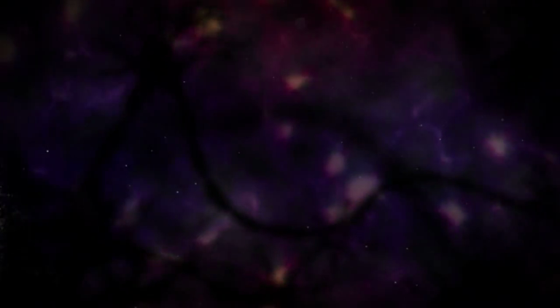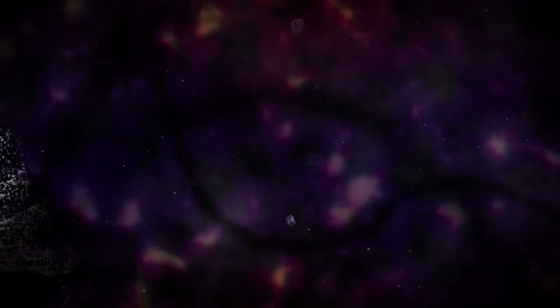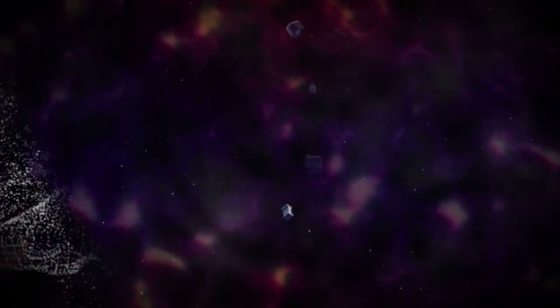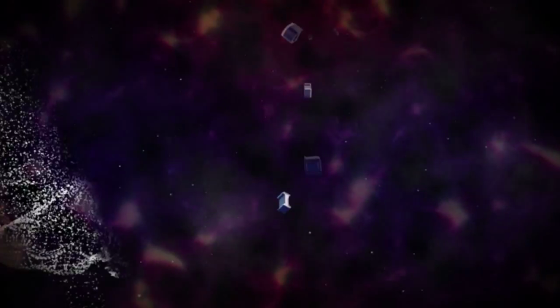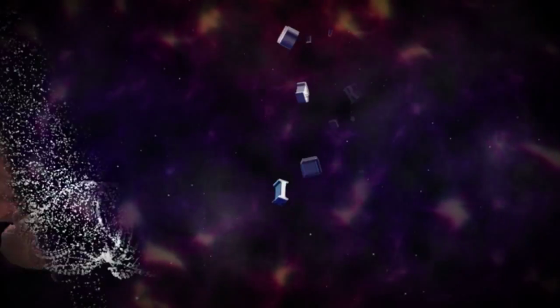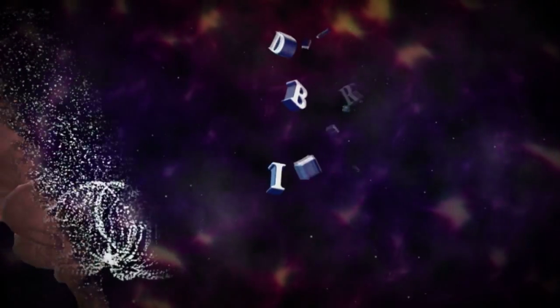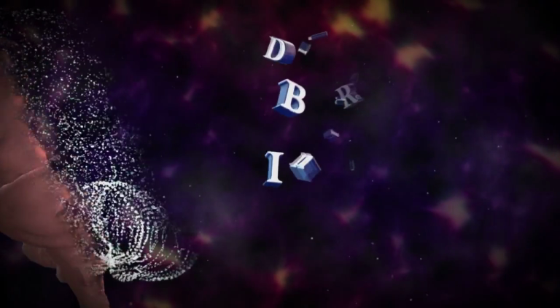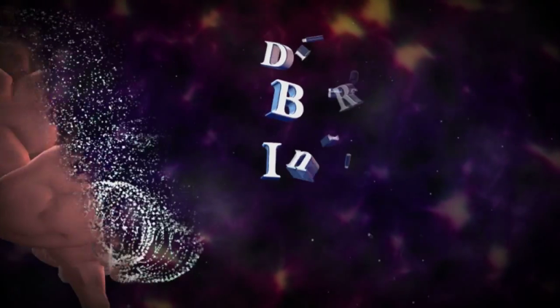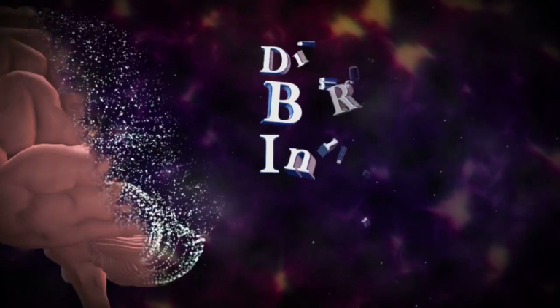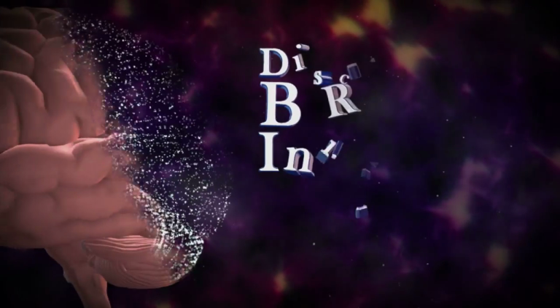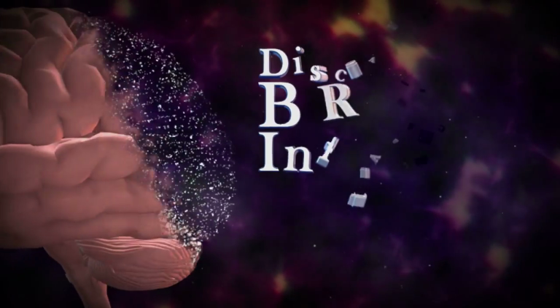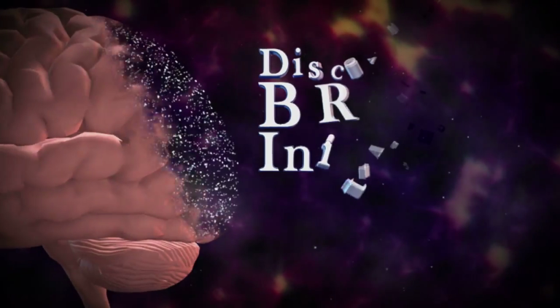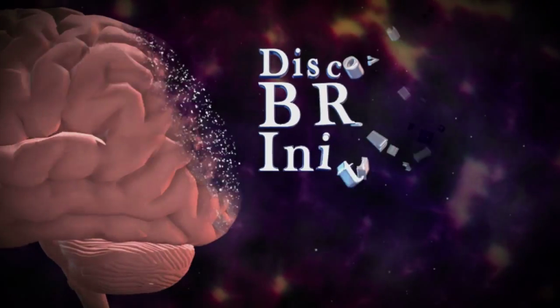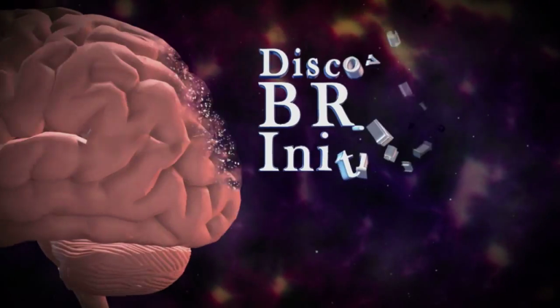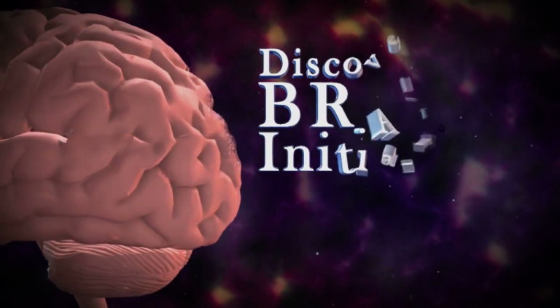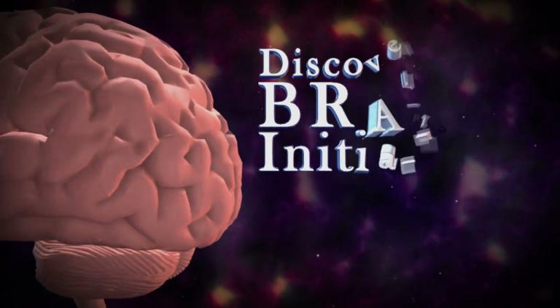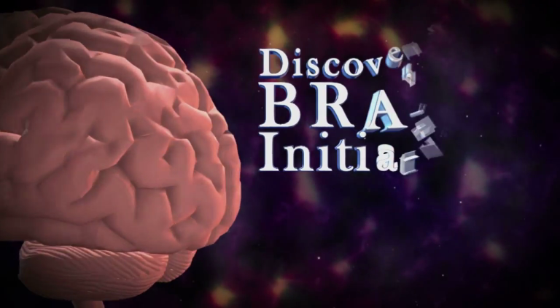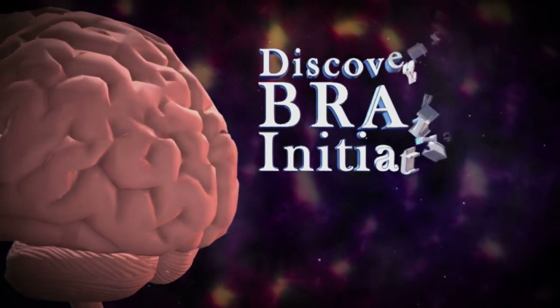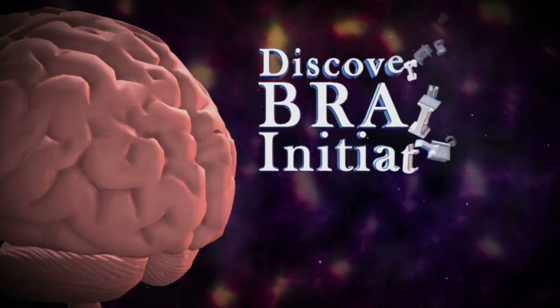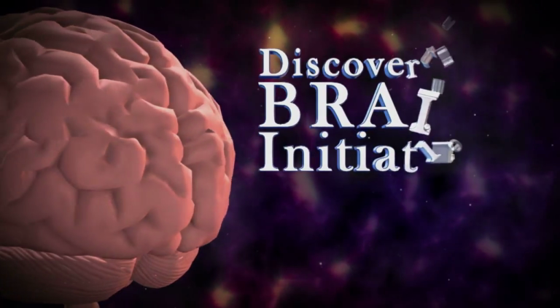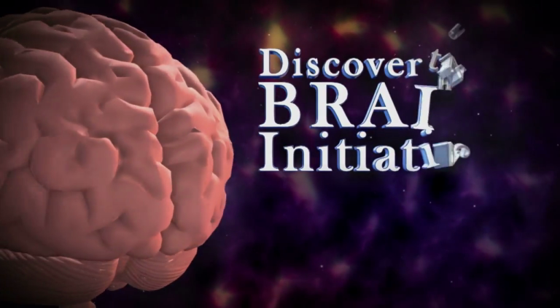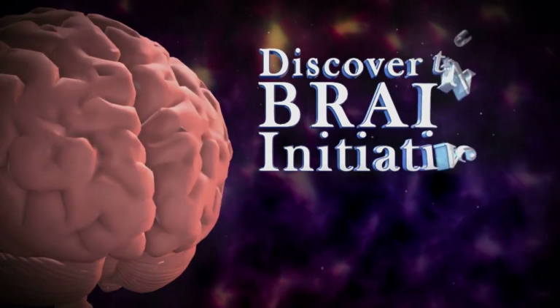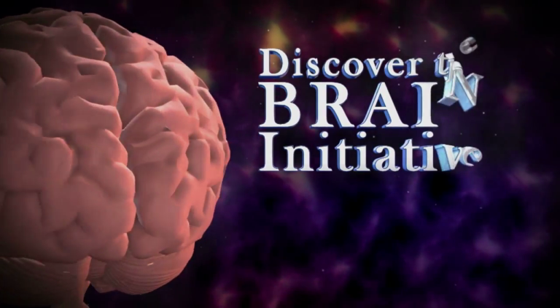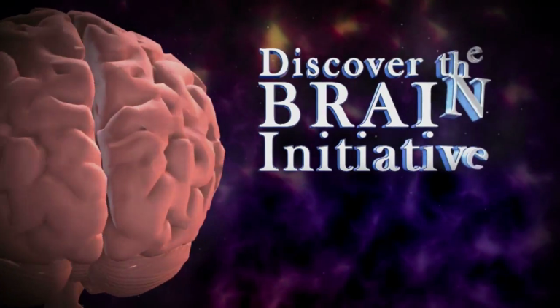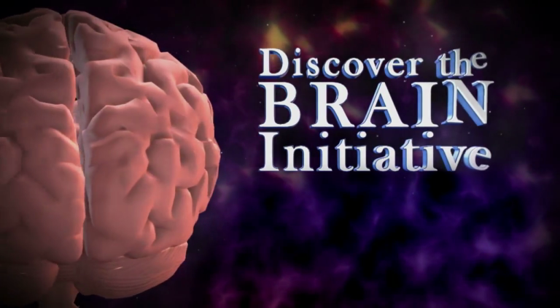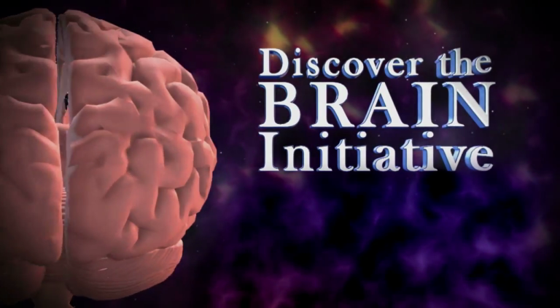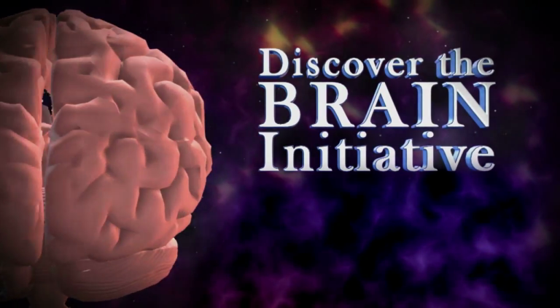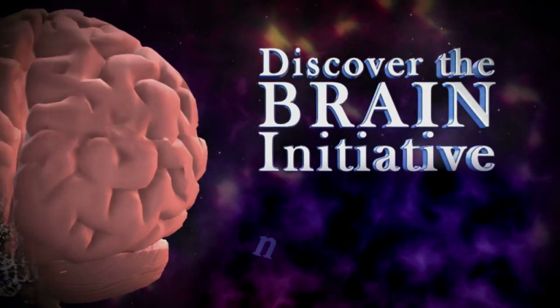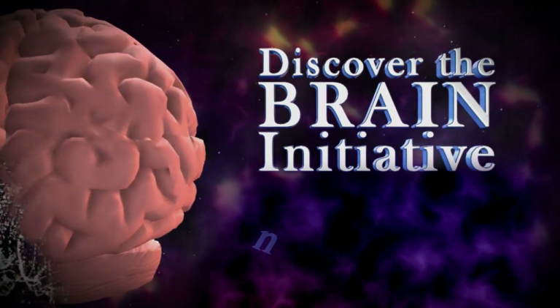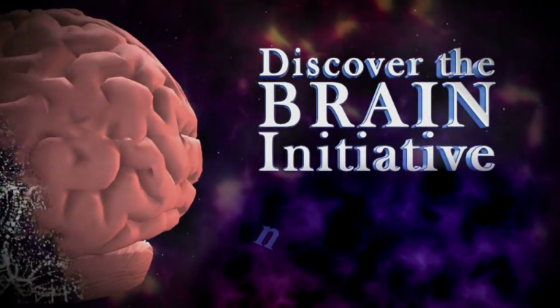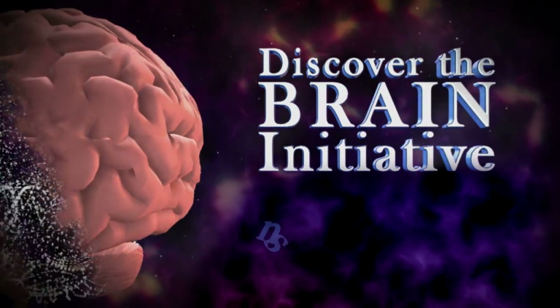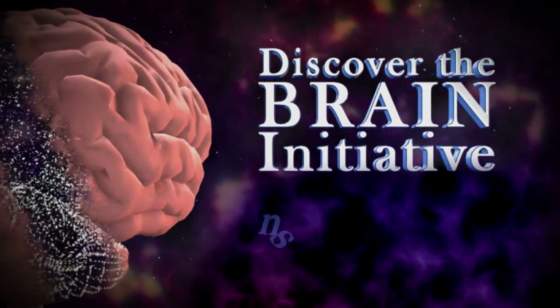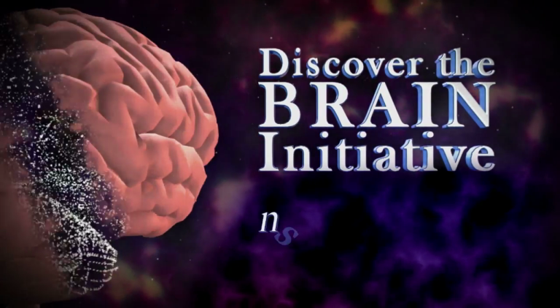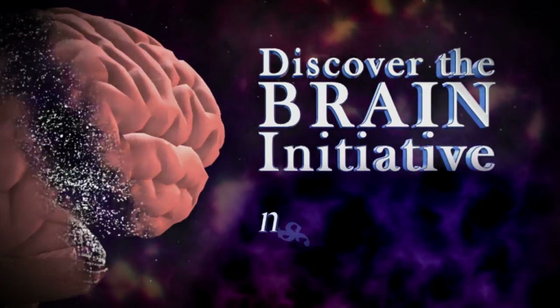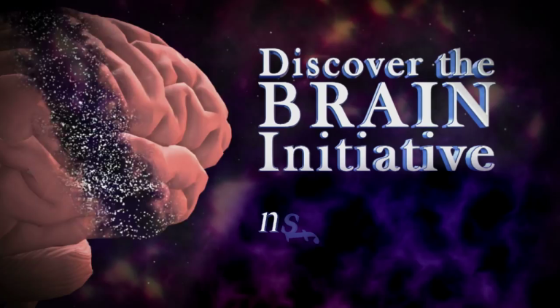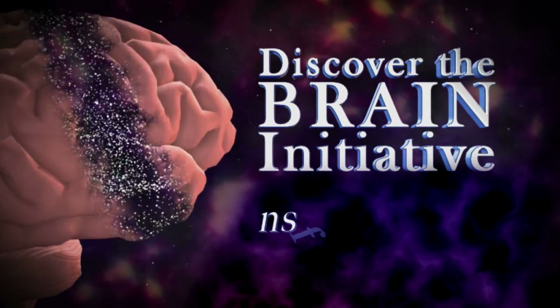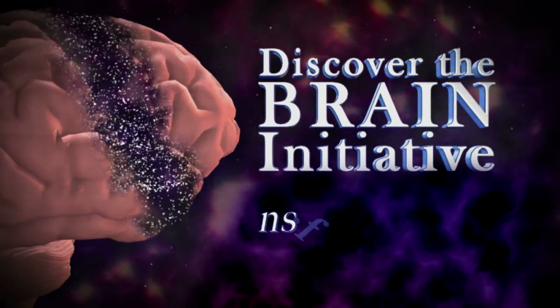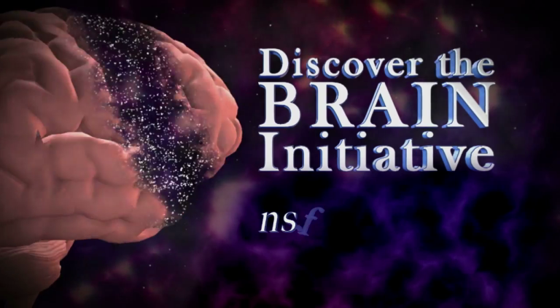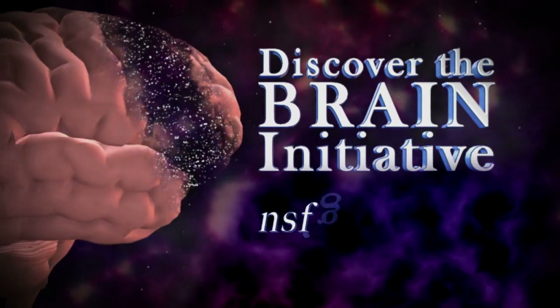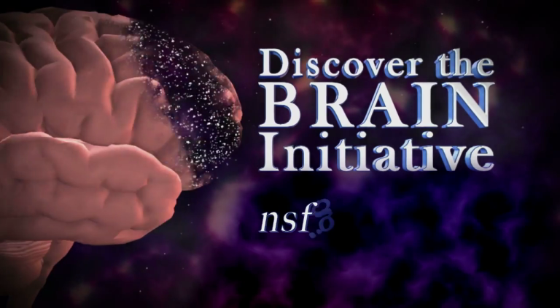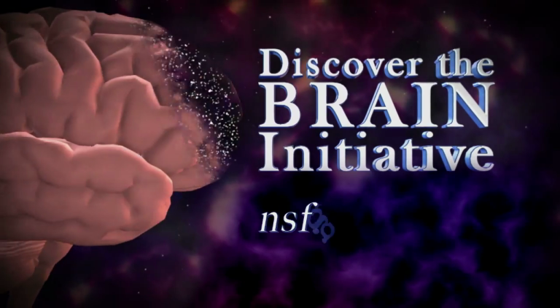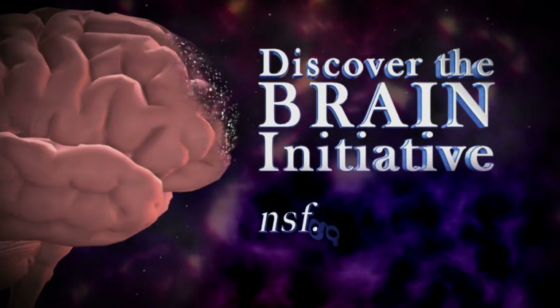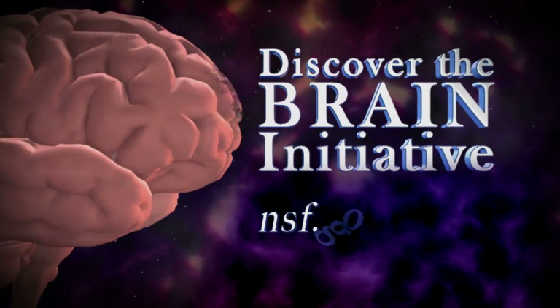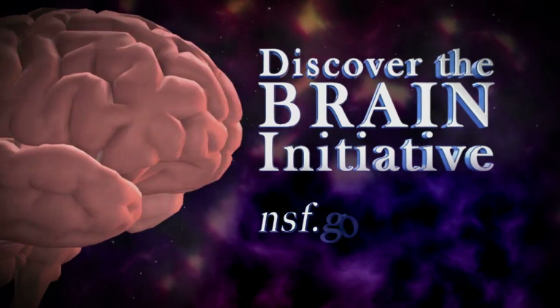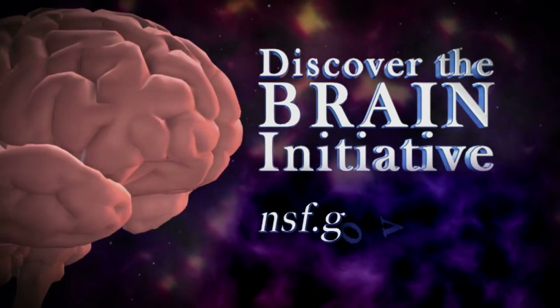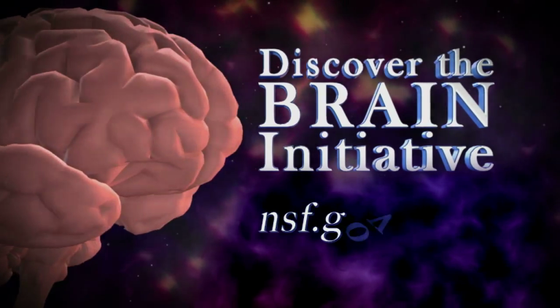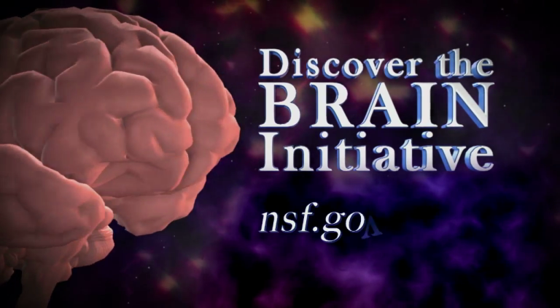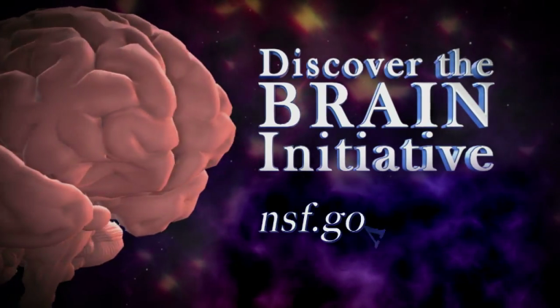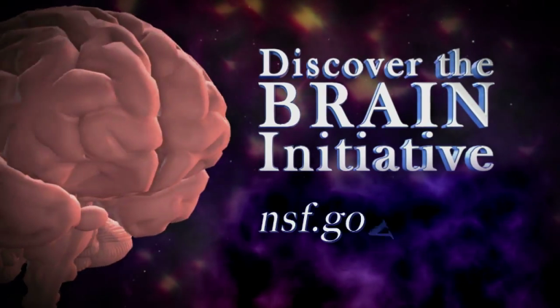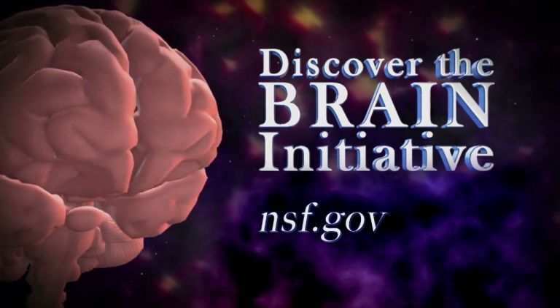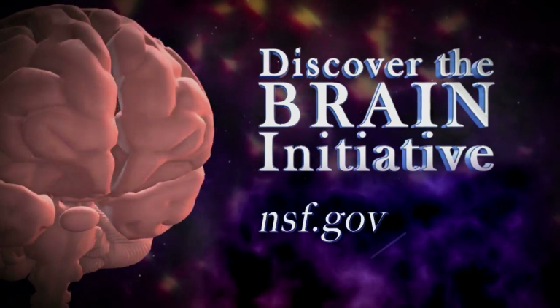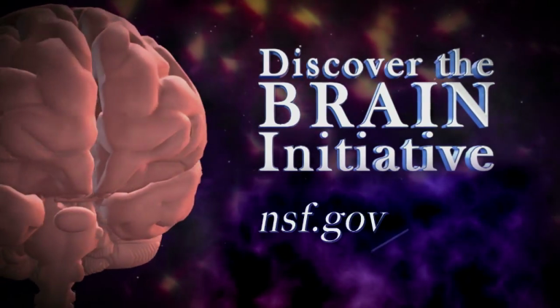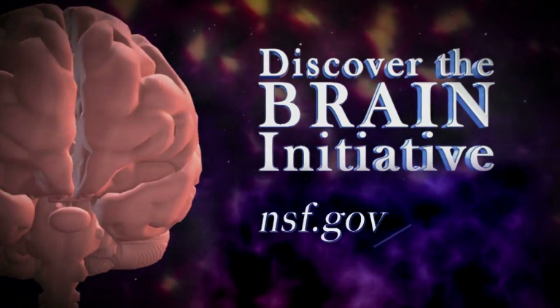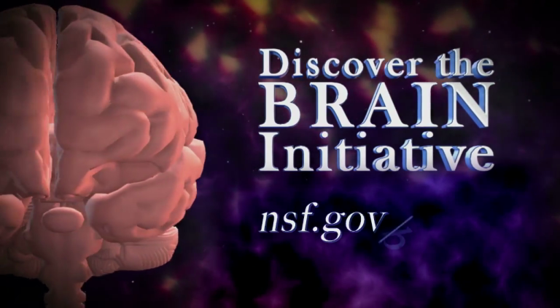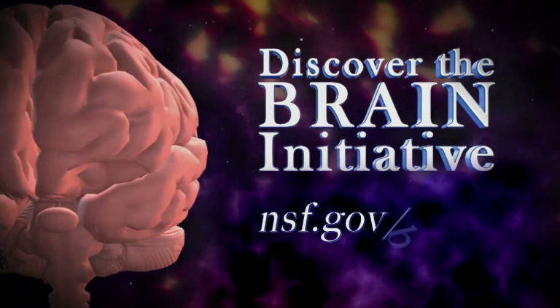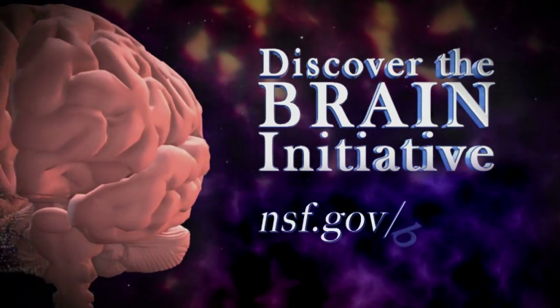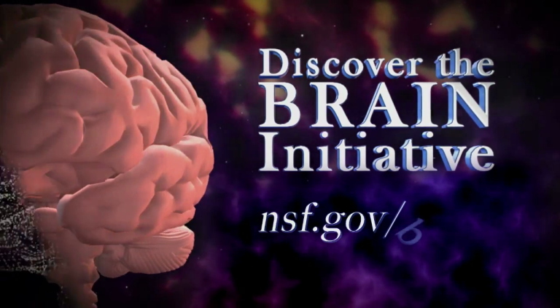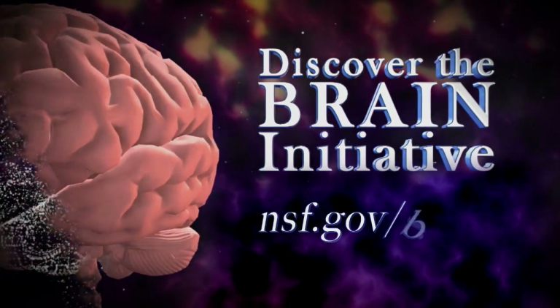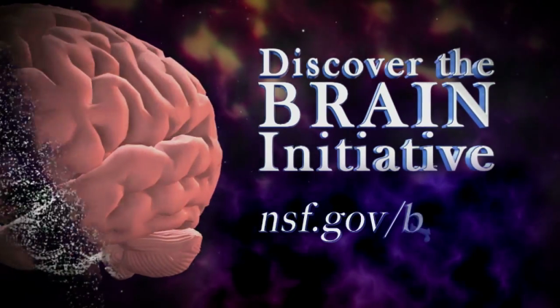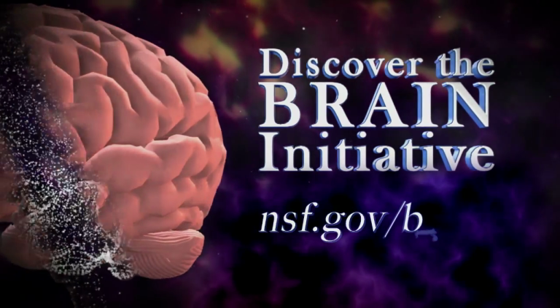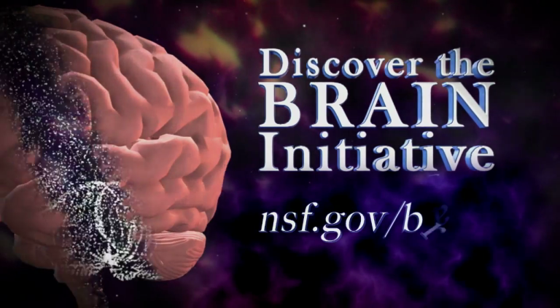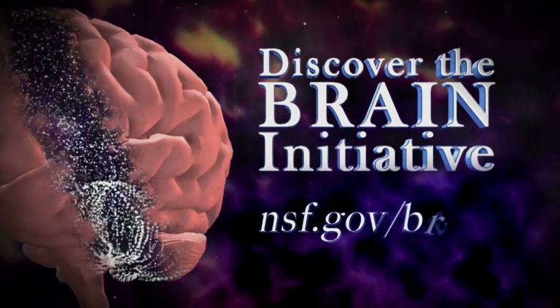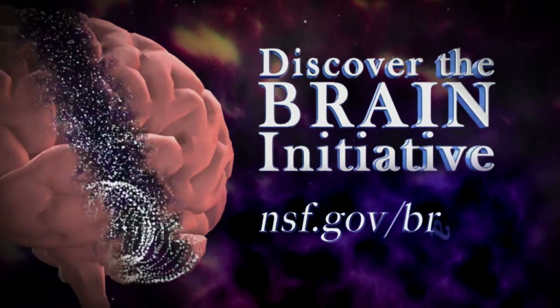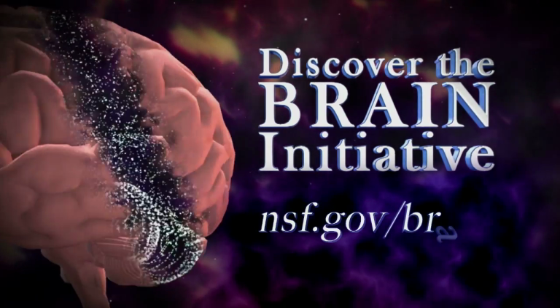For more information about the BRAIN Initiative, visit NSF.gov/BRAIN.